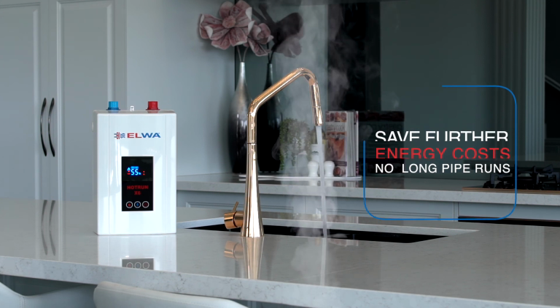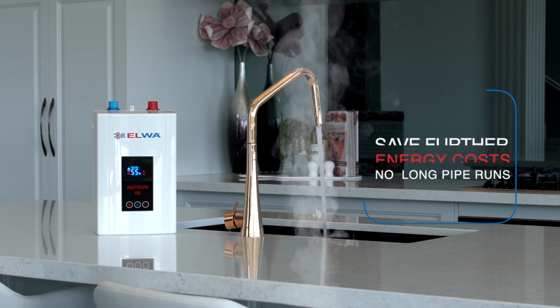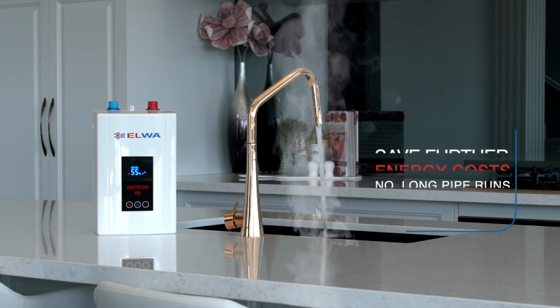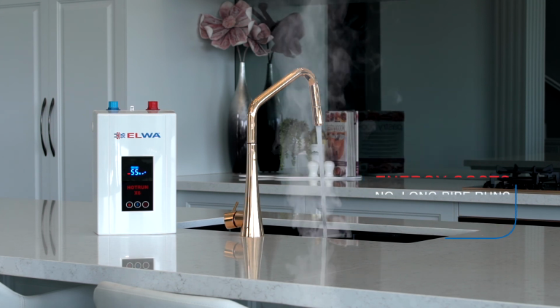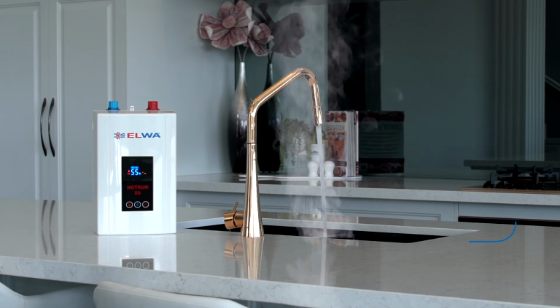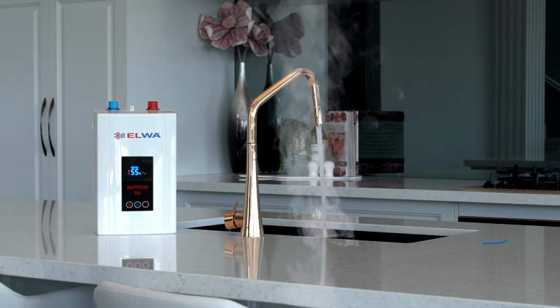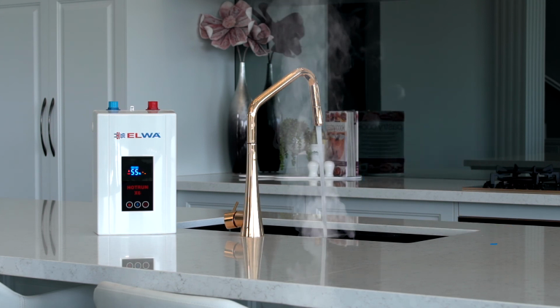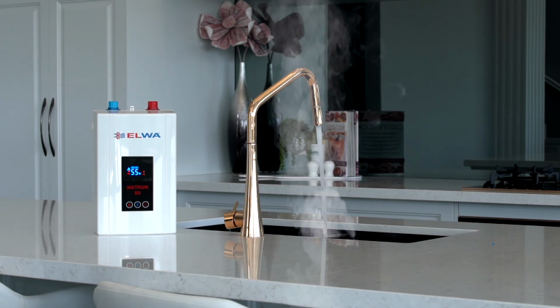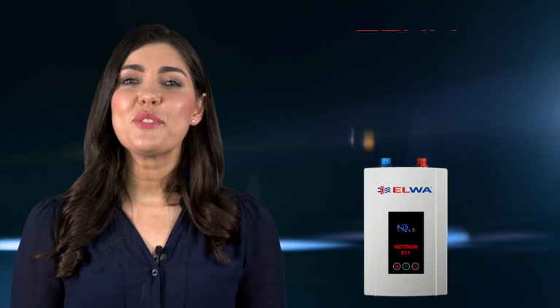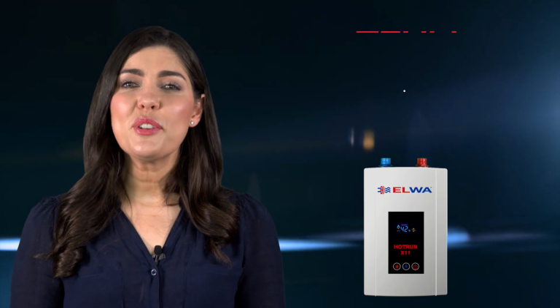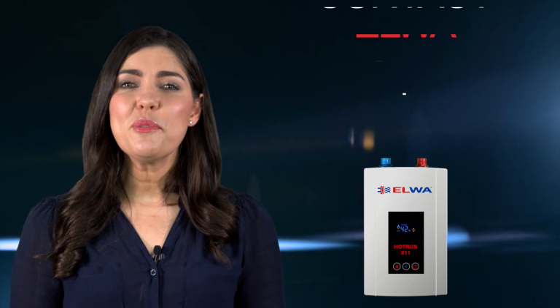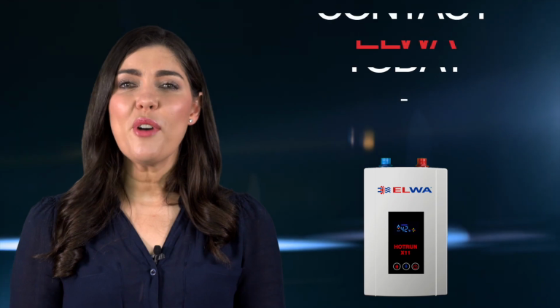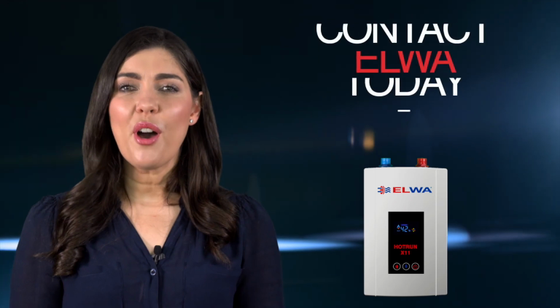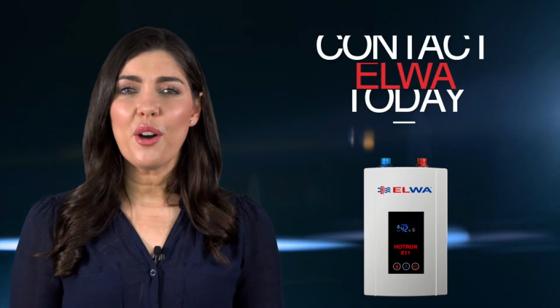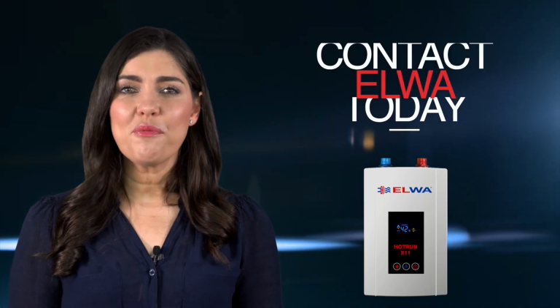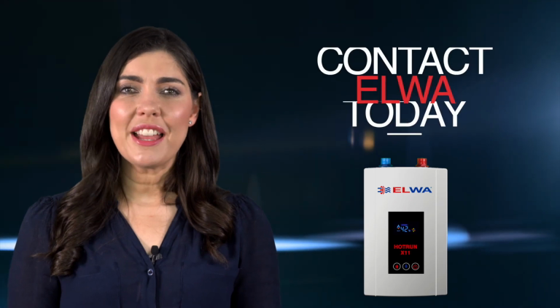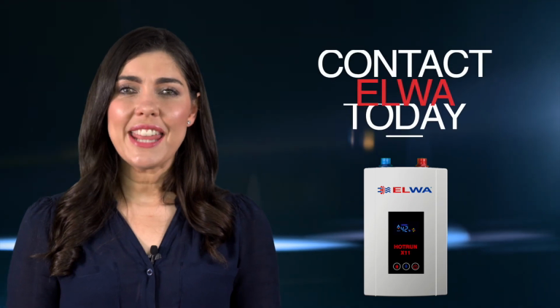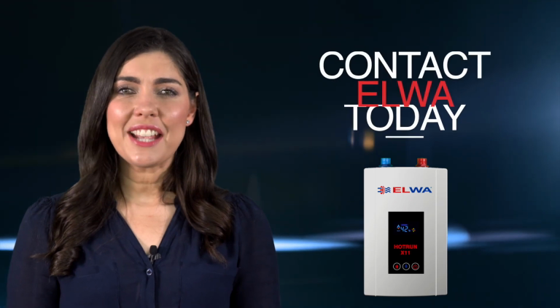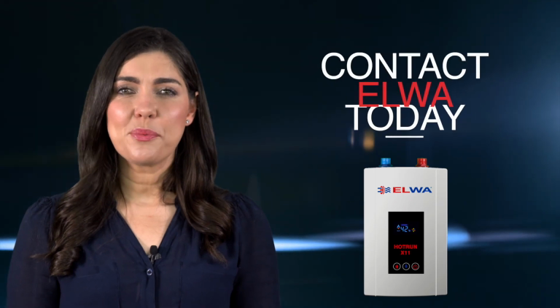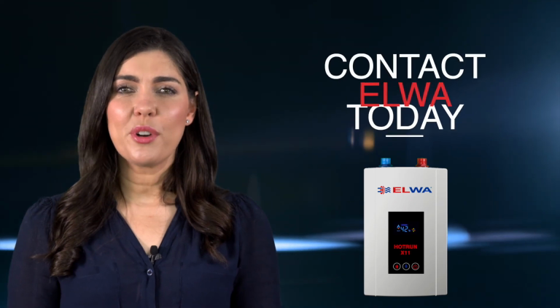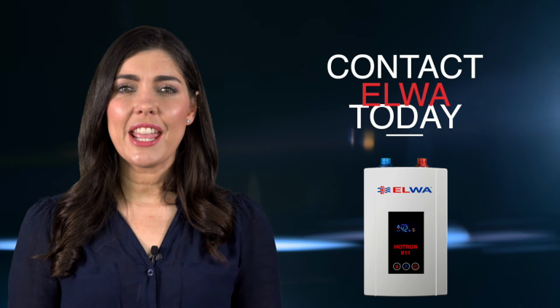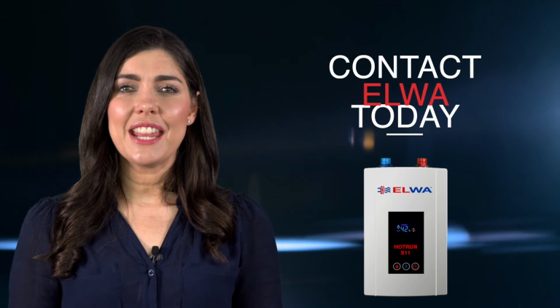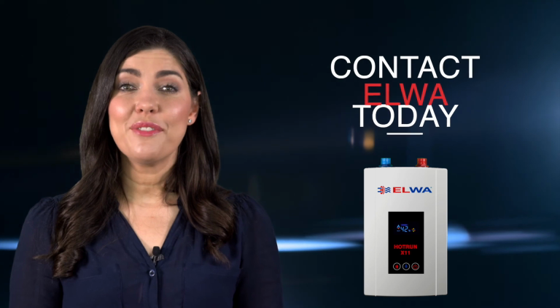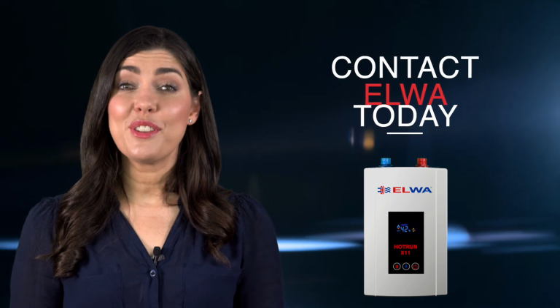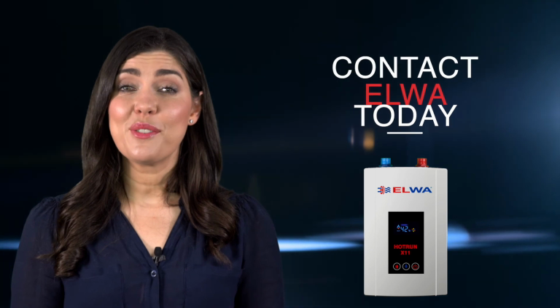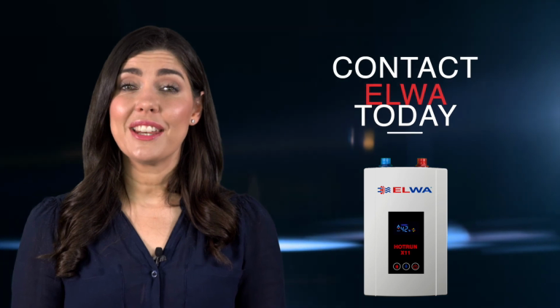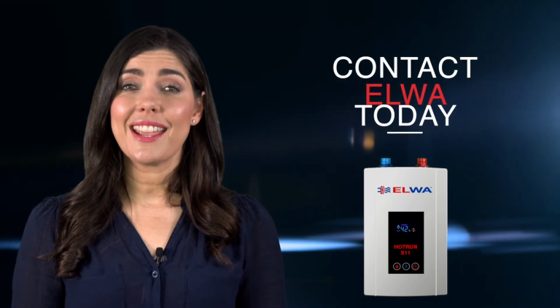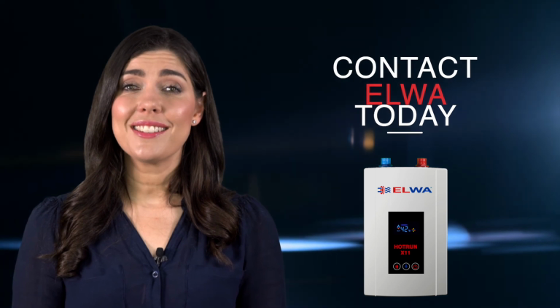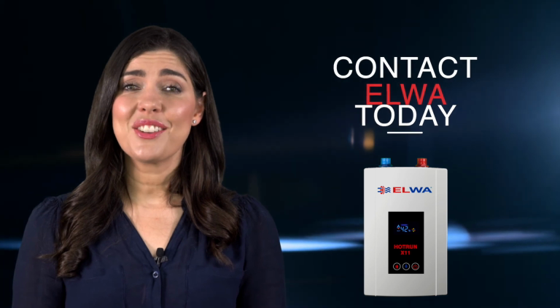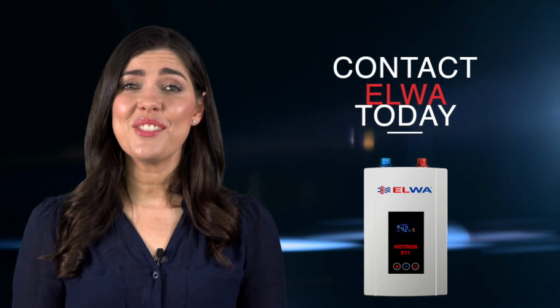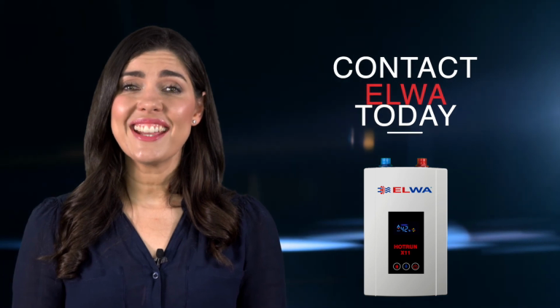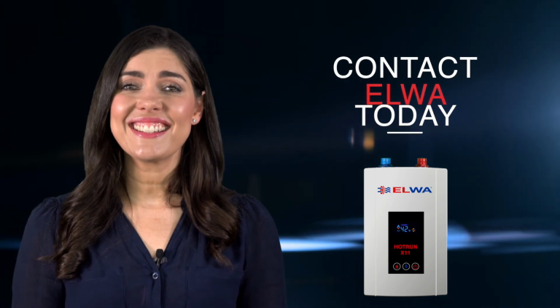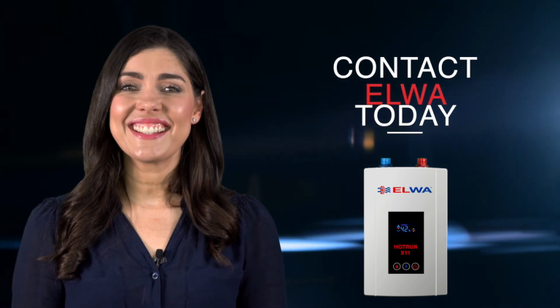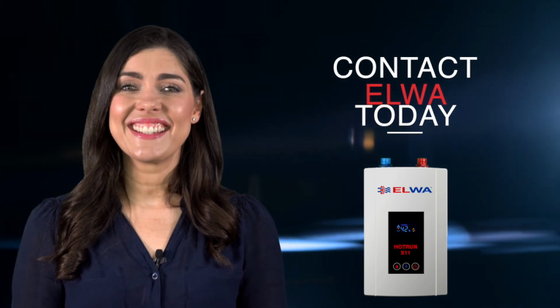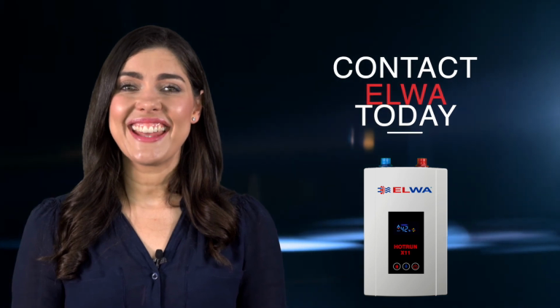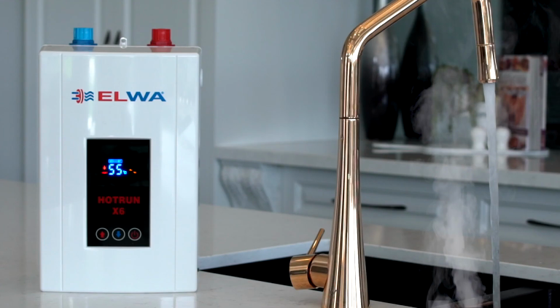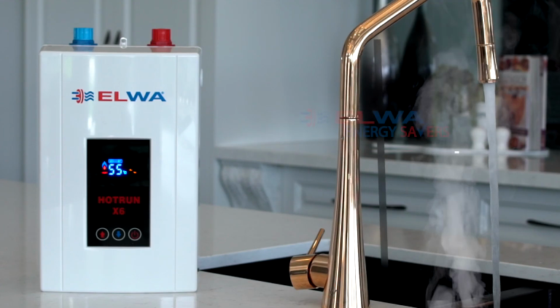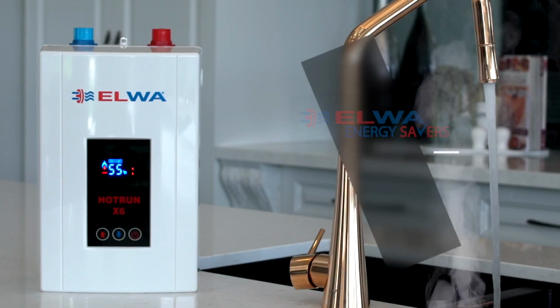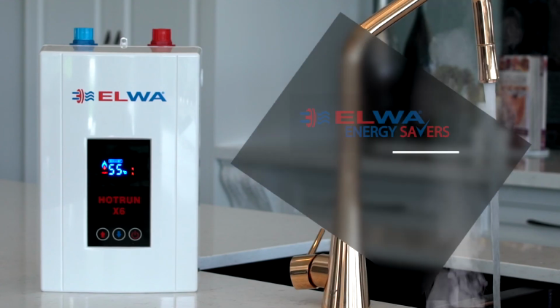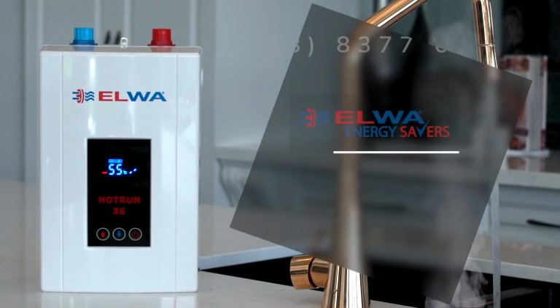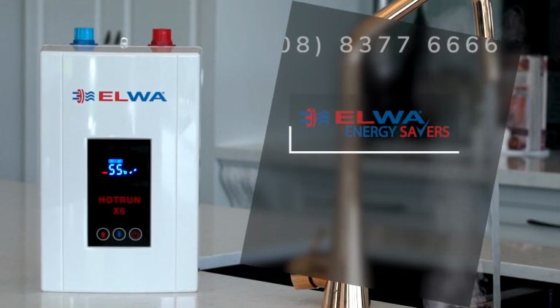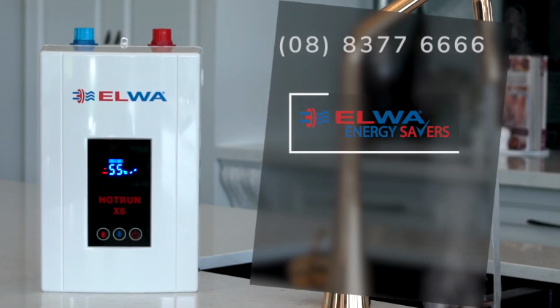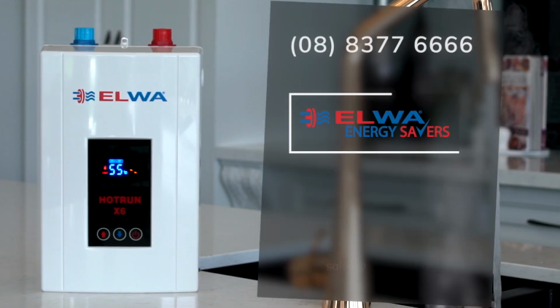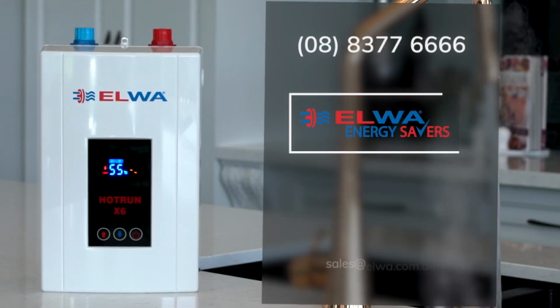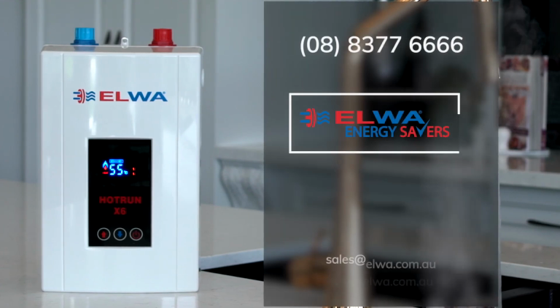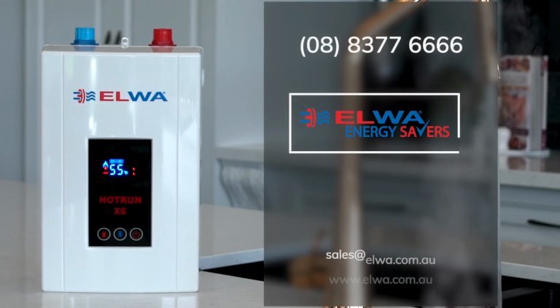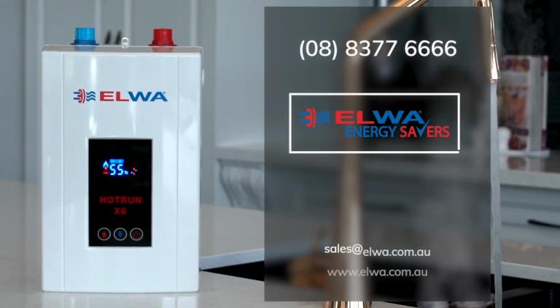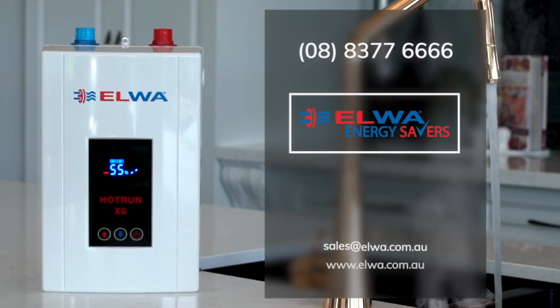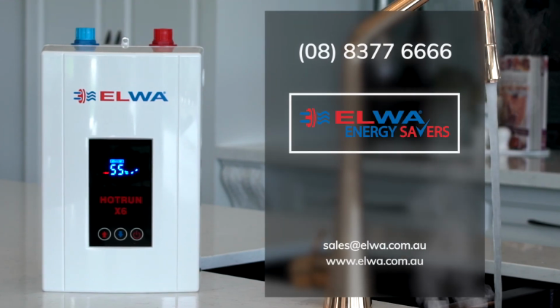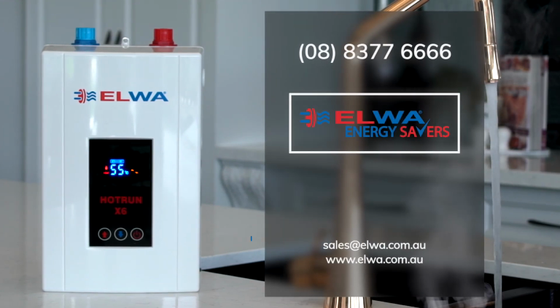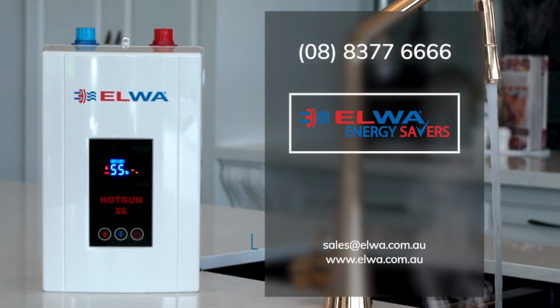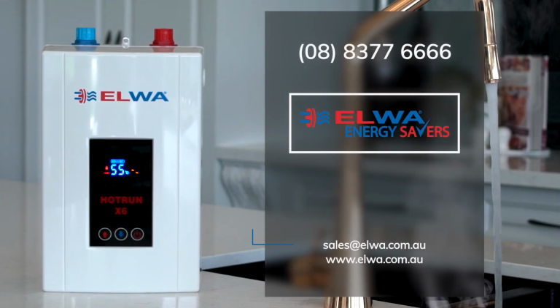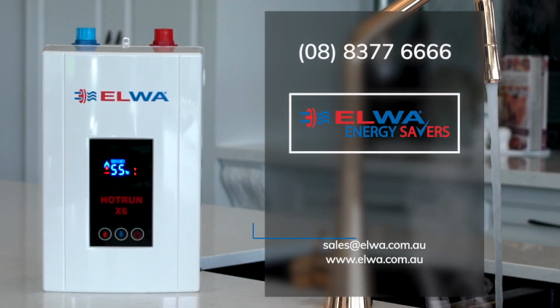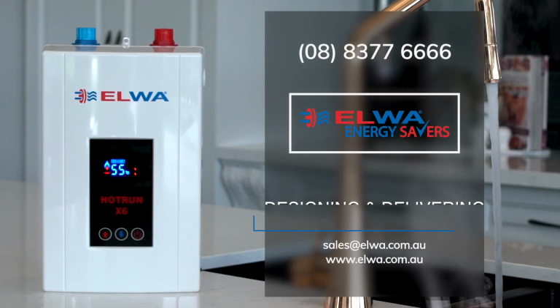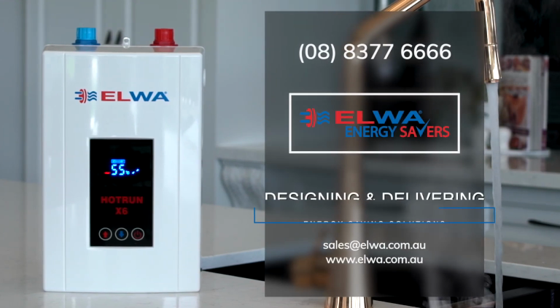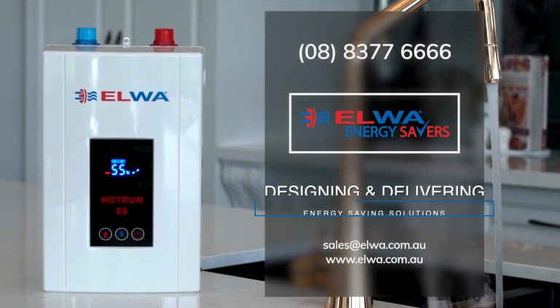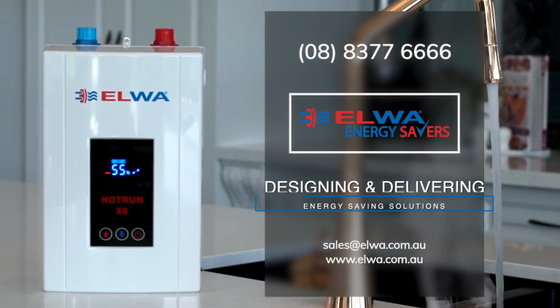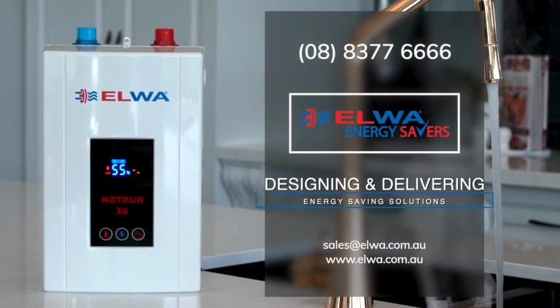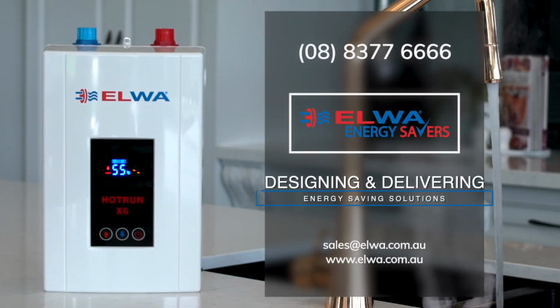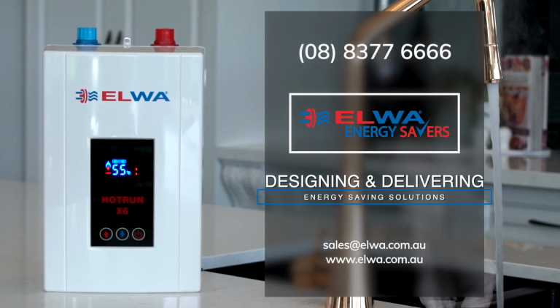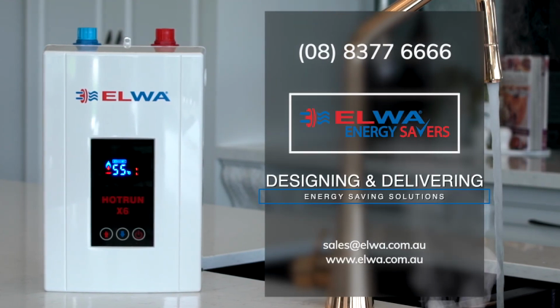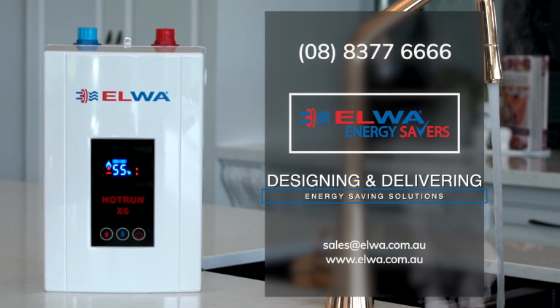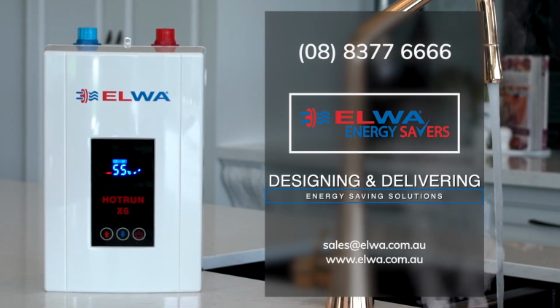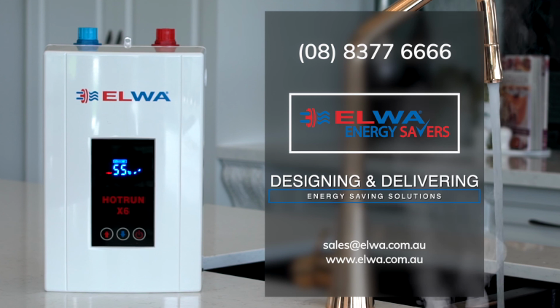To find the most suitable Hot Run X water heater for your needs, contact us today. Elwha — Designing and Delivering Energy Saving Solutions.